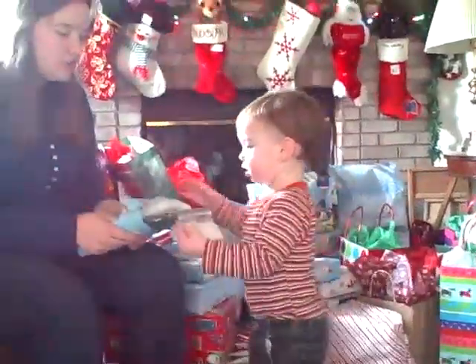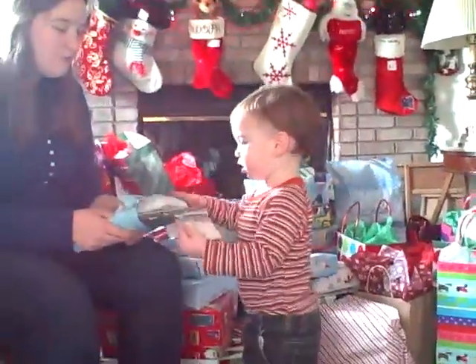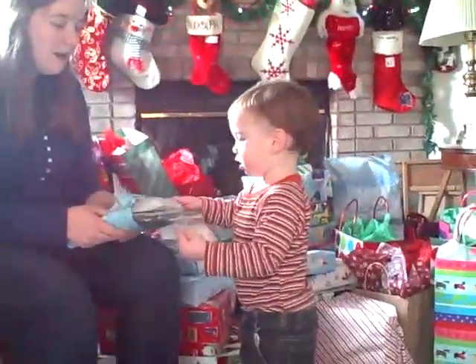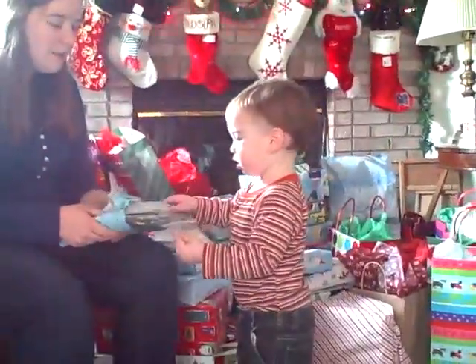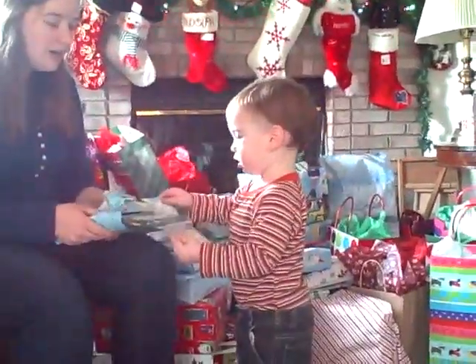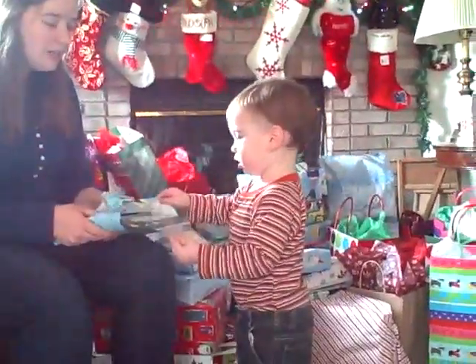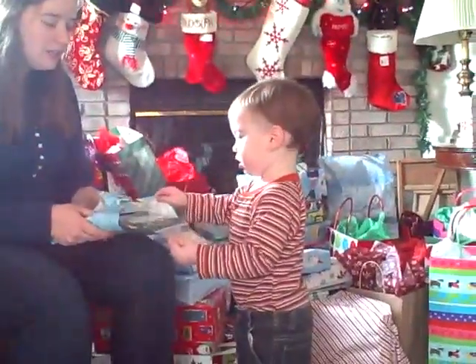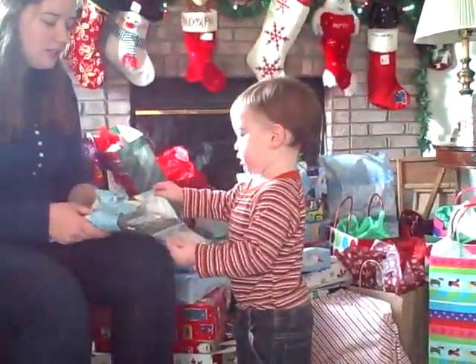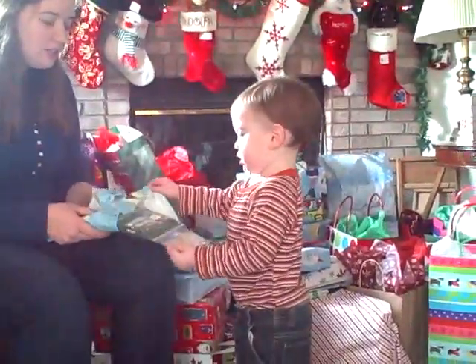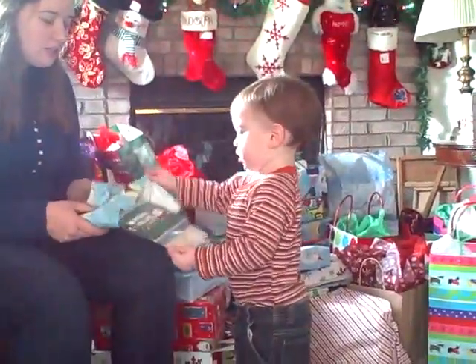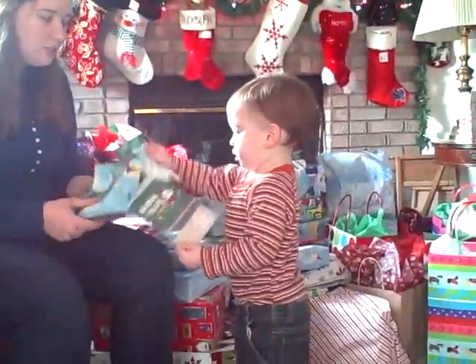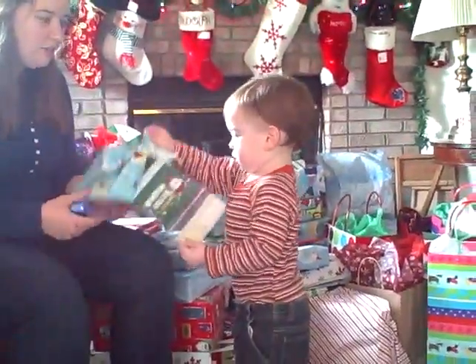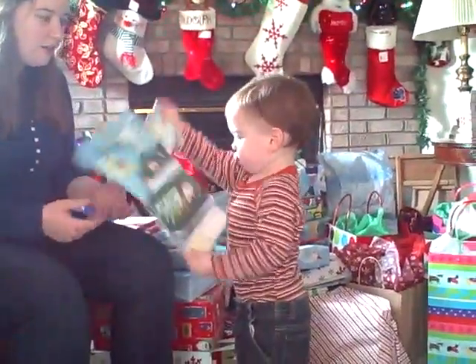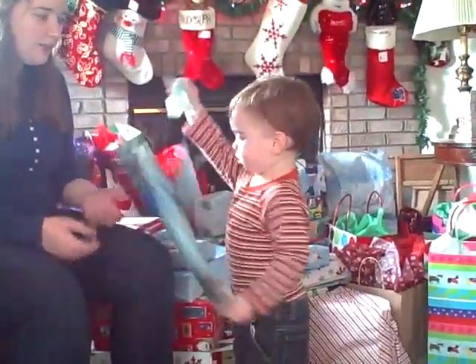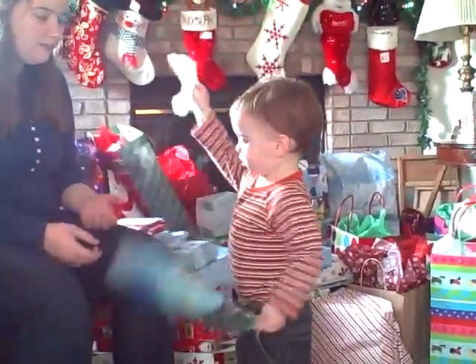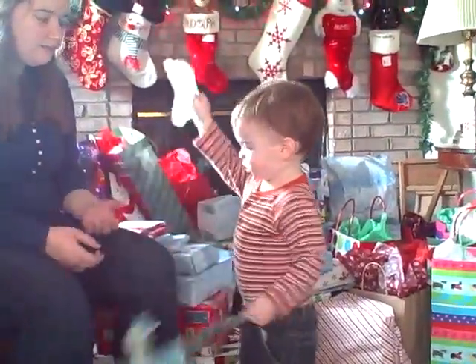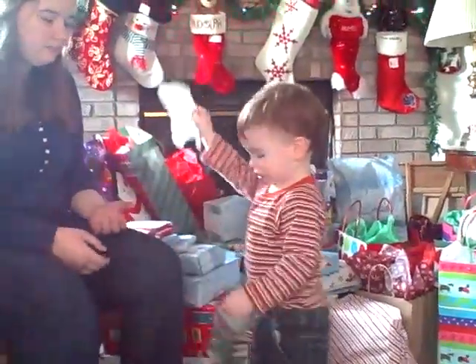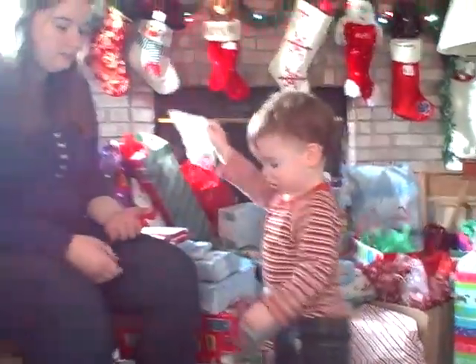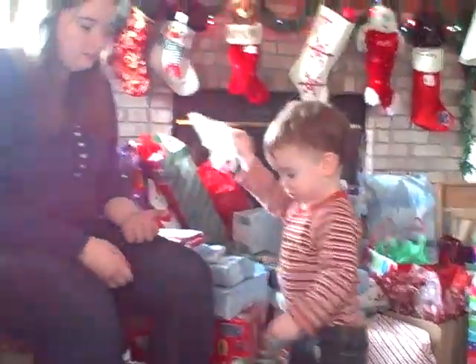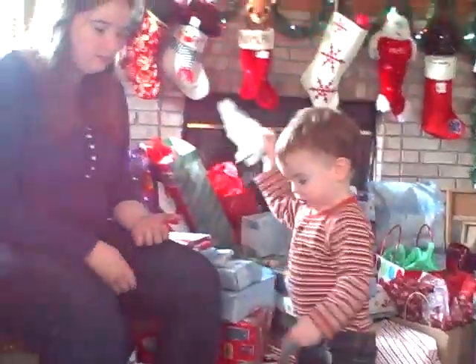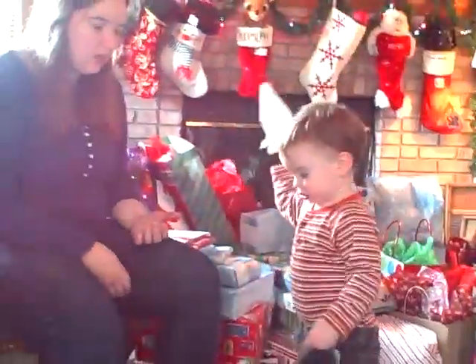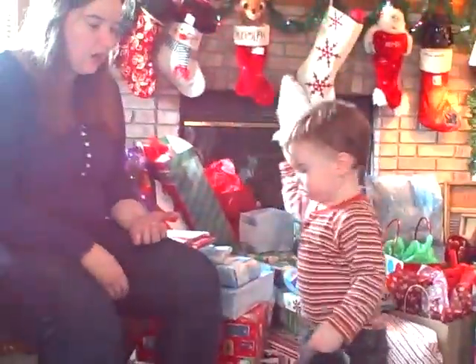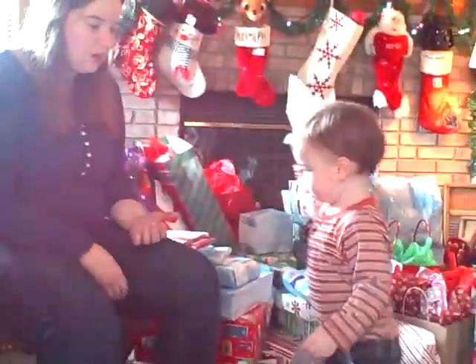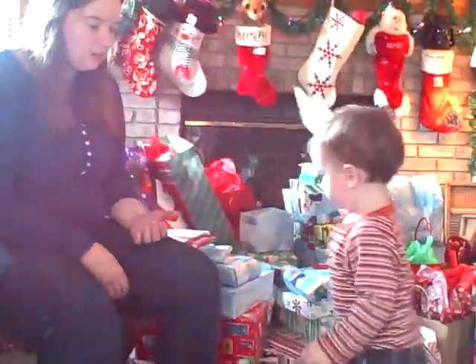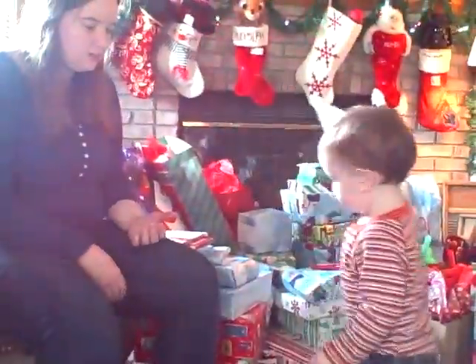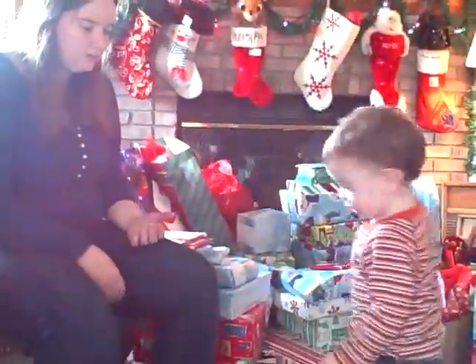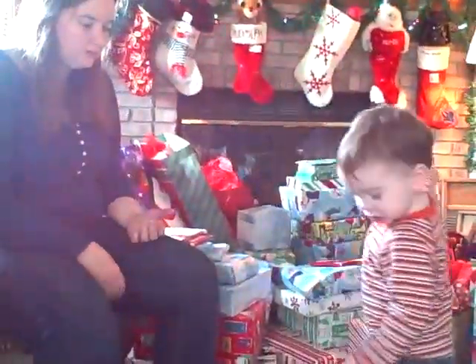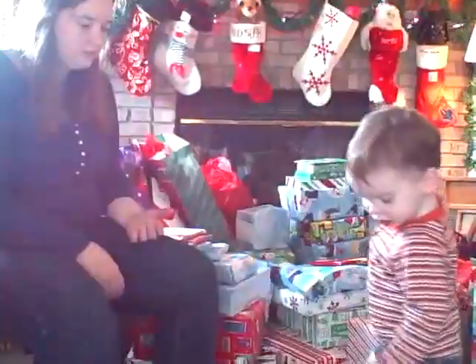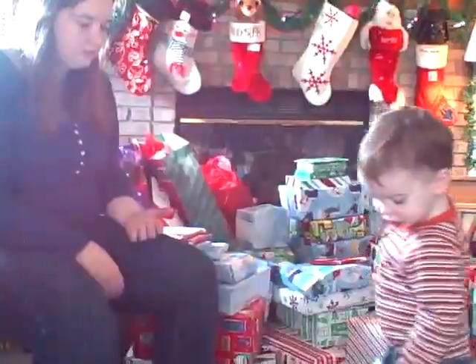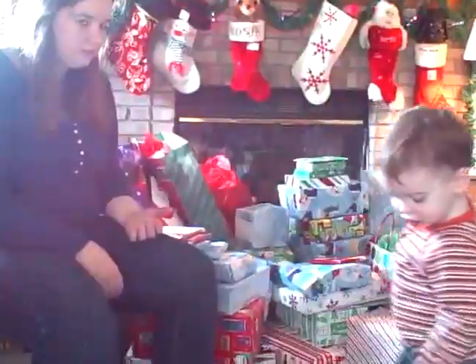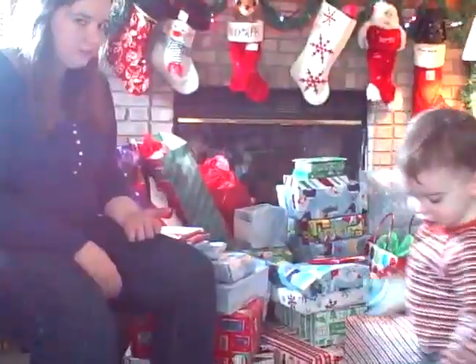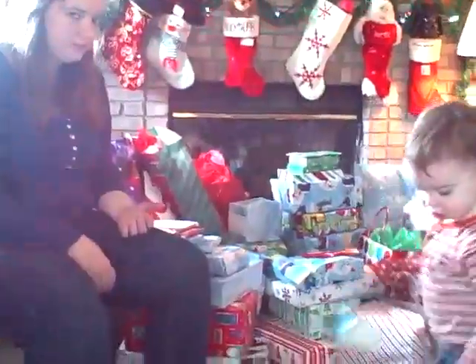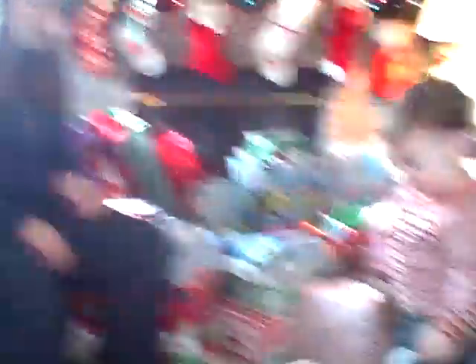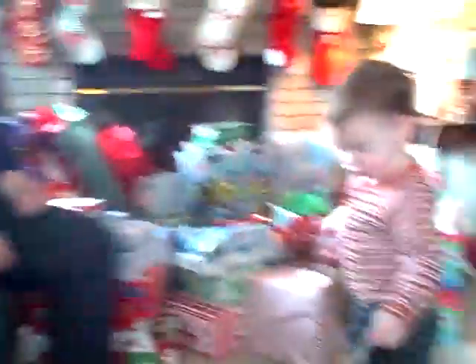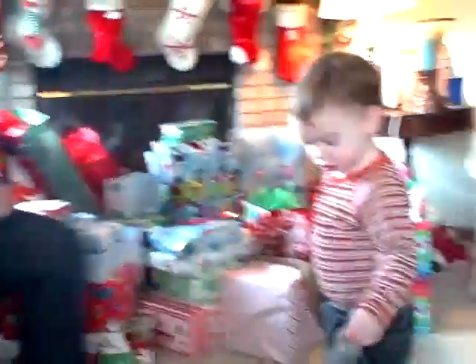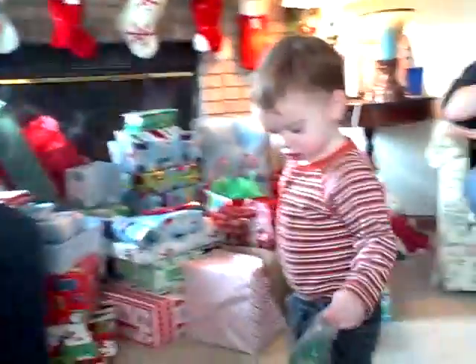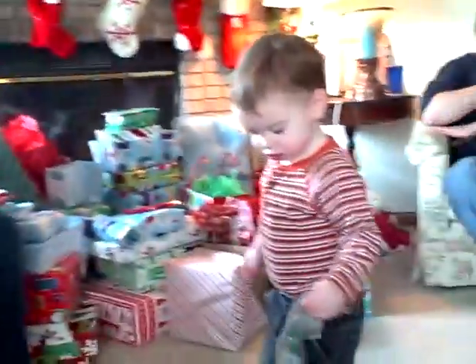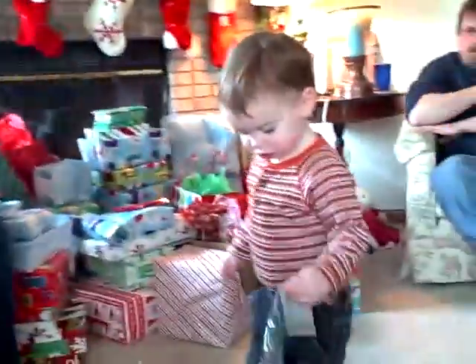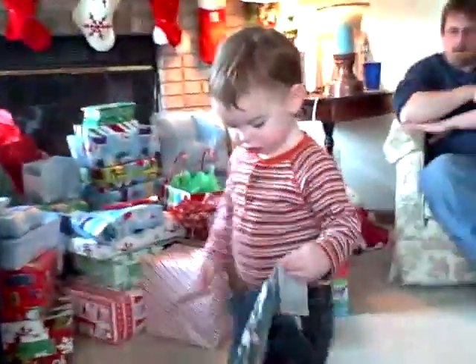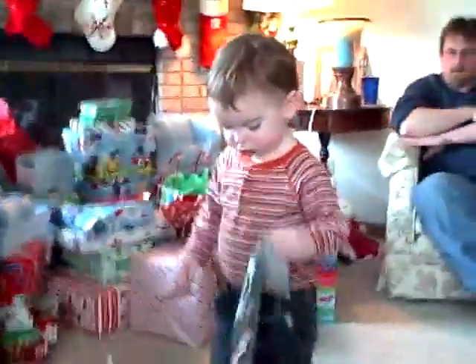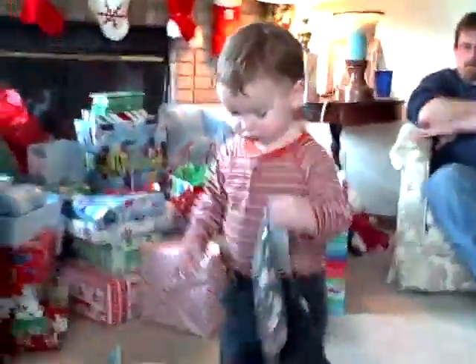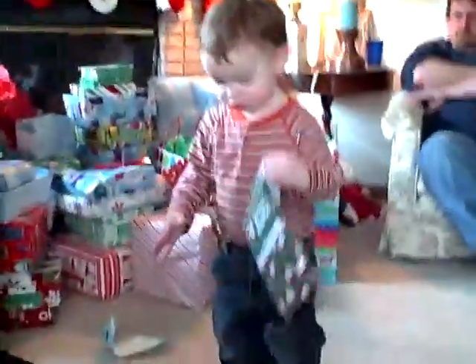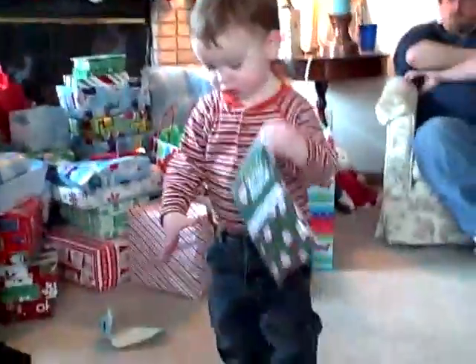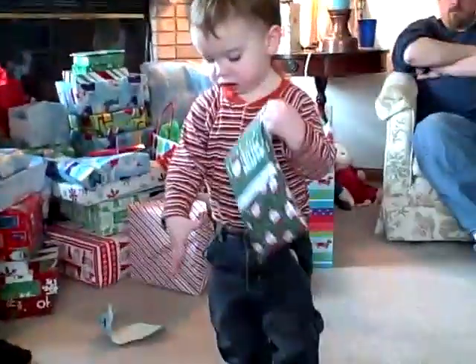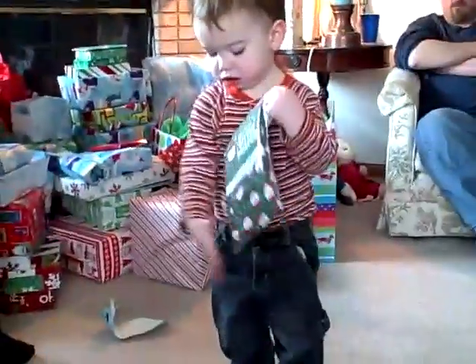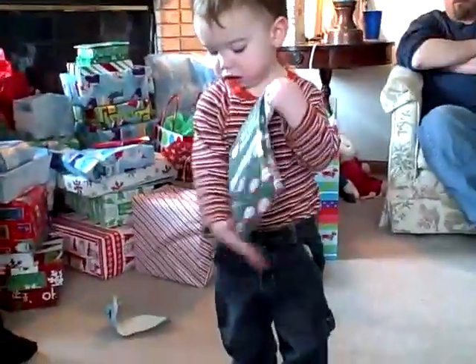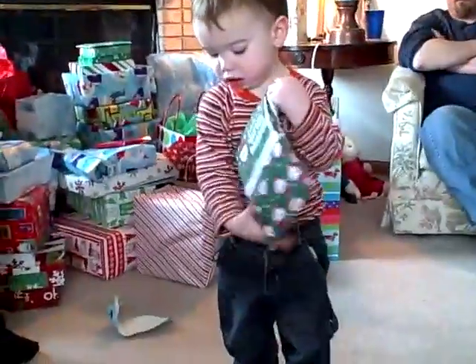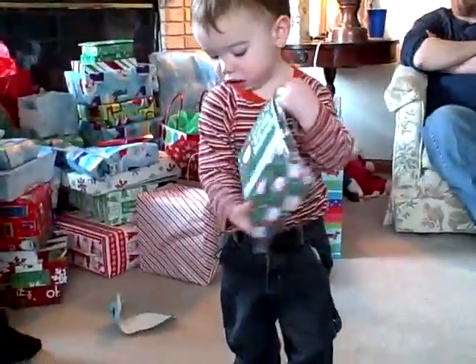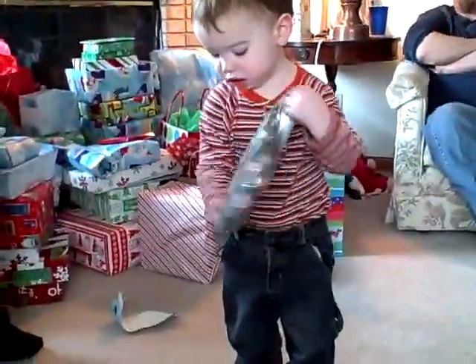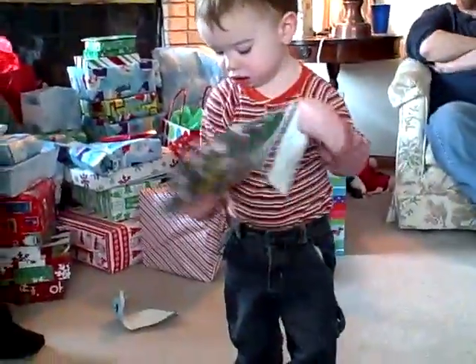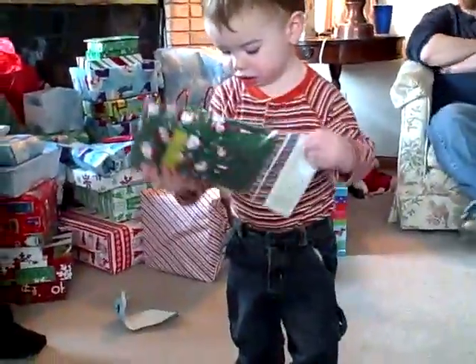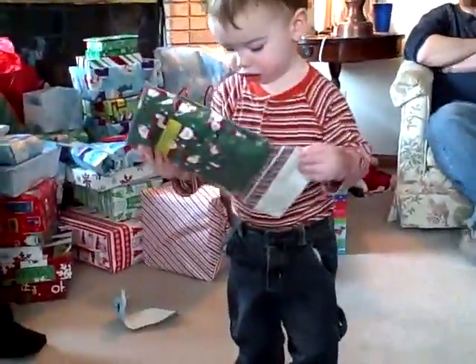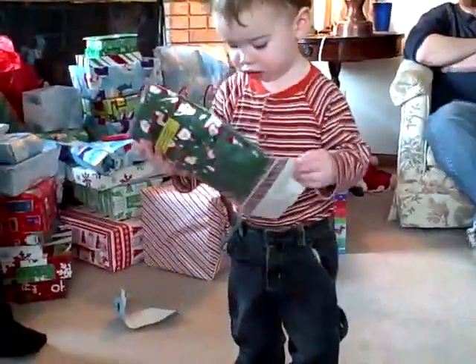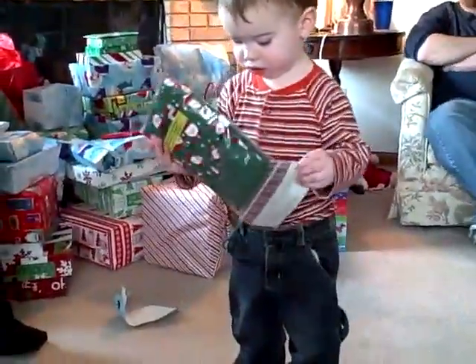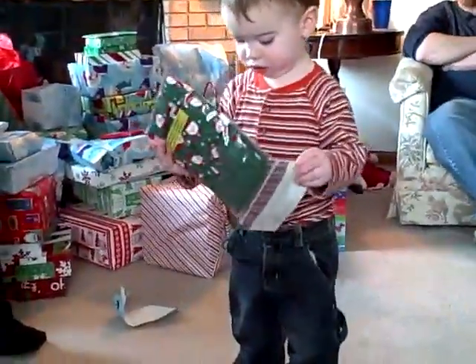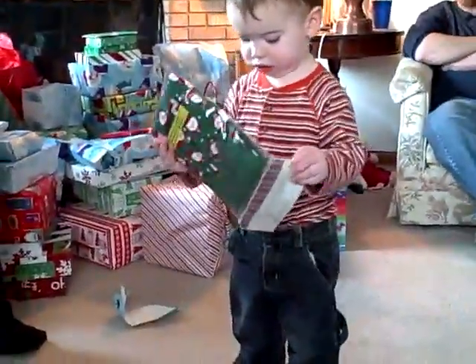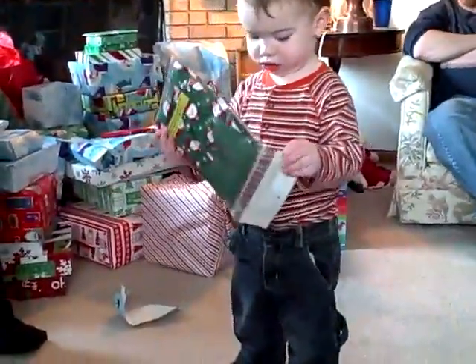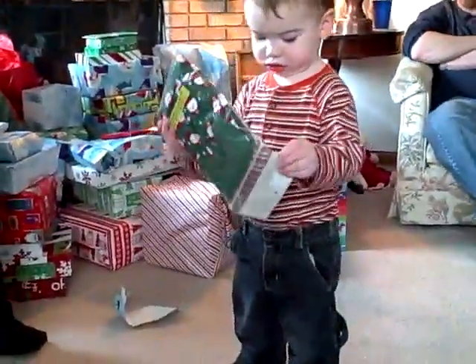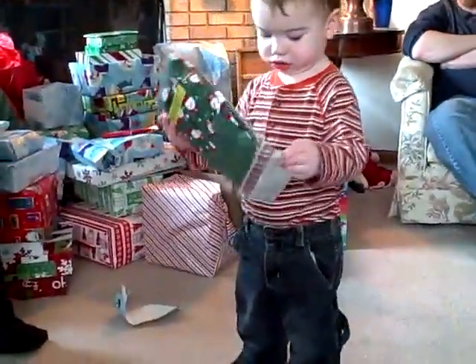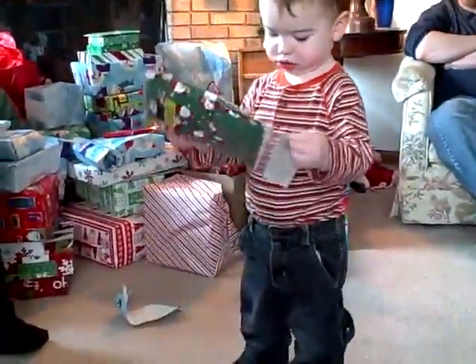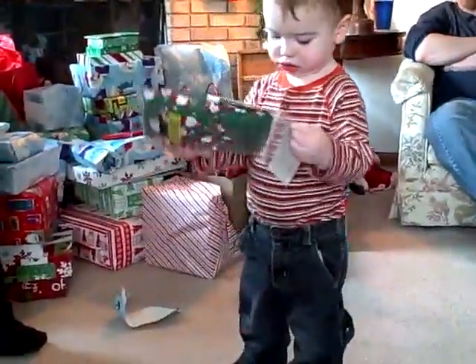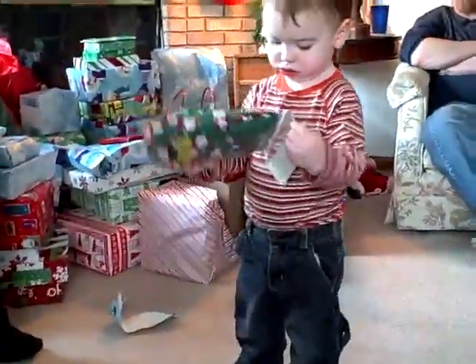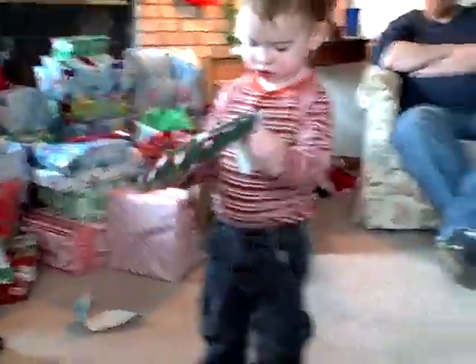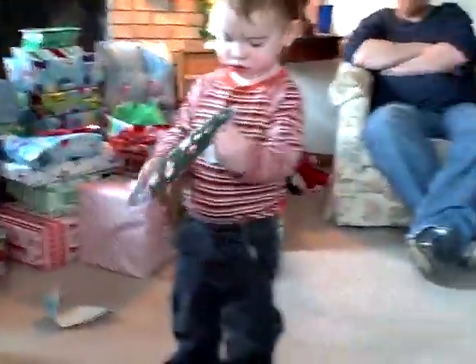Show Mama. Let me see. Hold them up. Let me see. What is it?